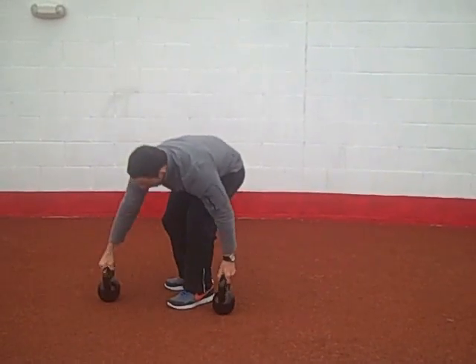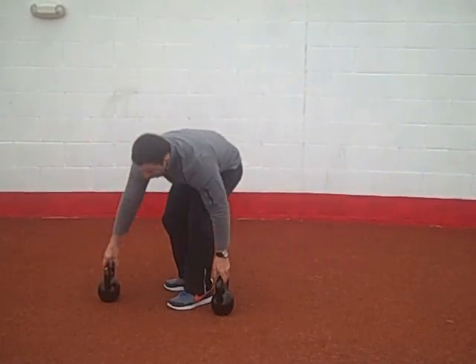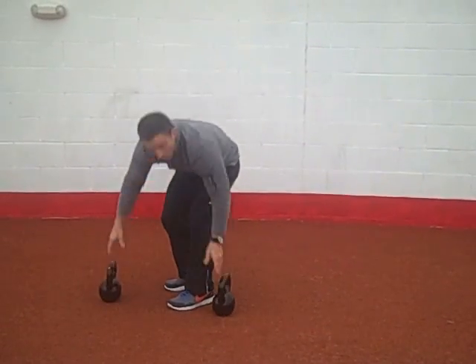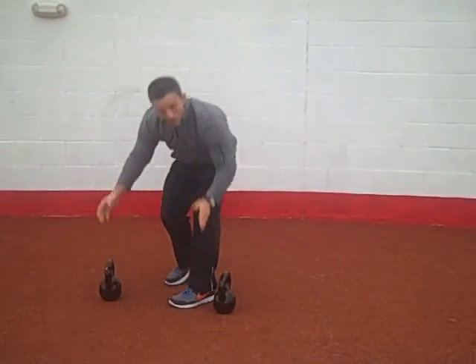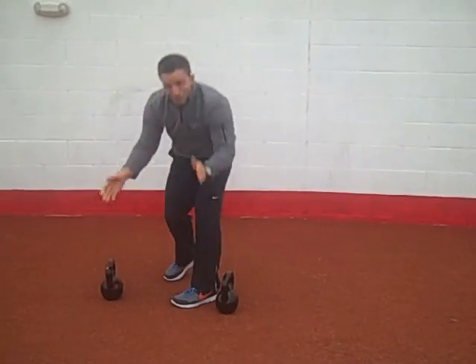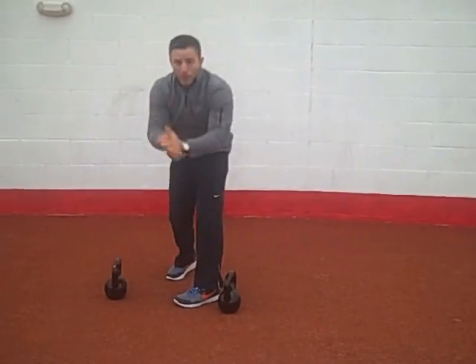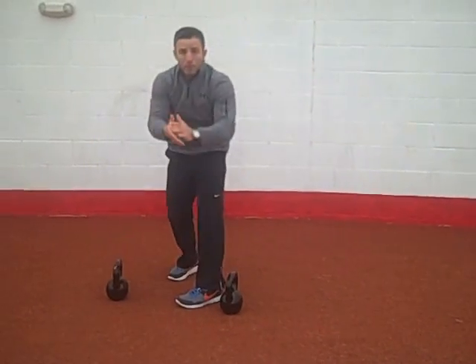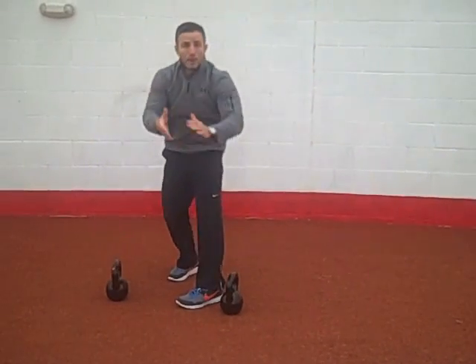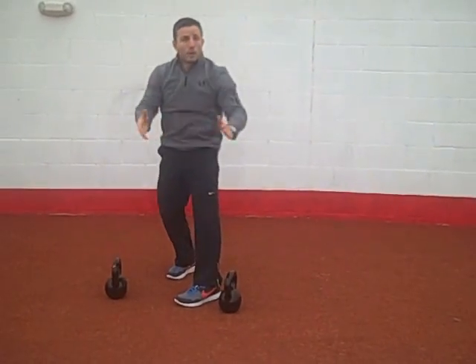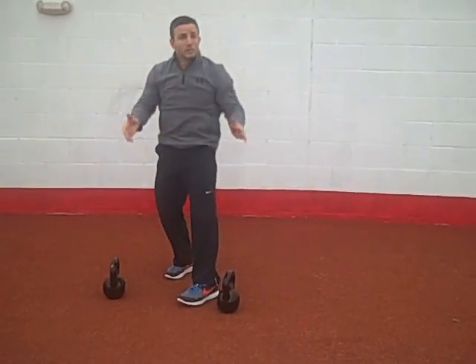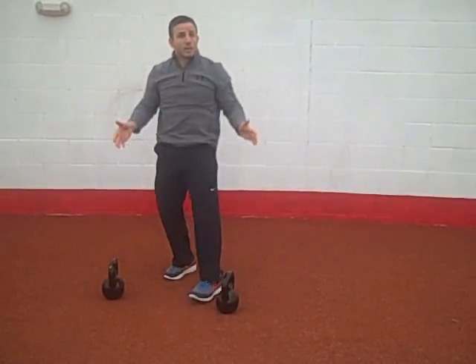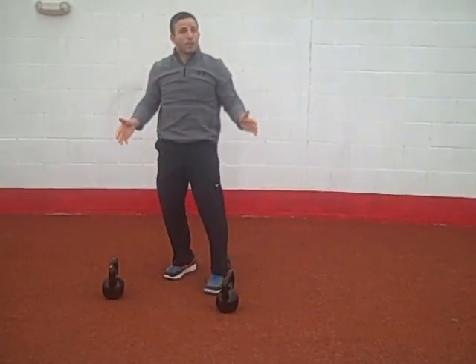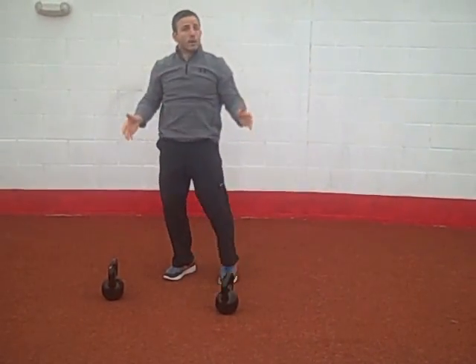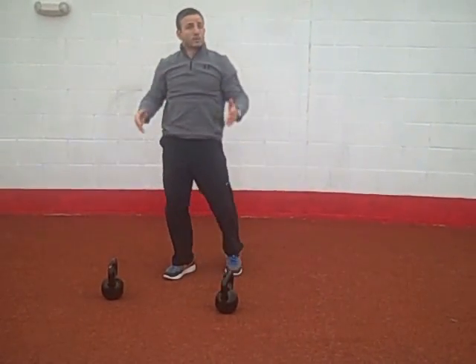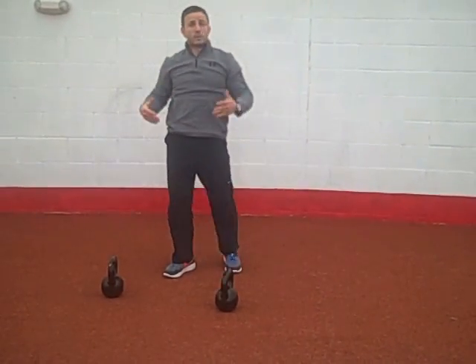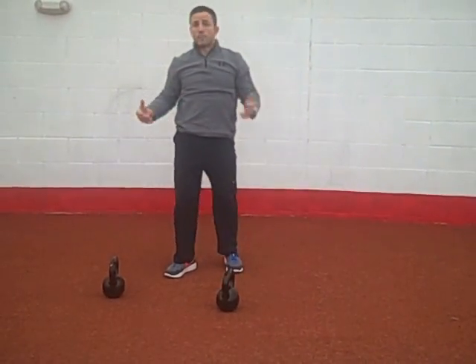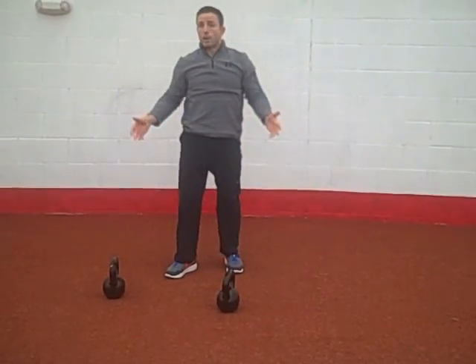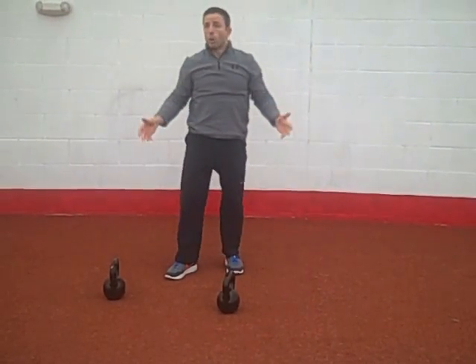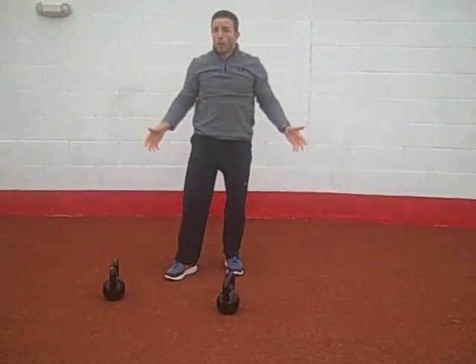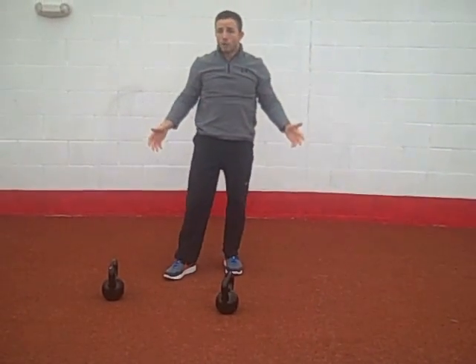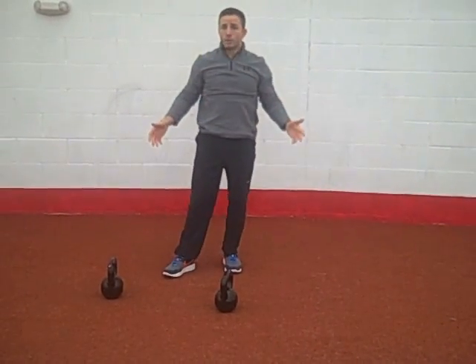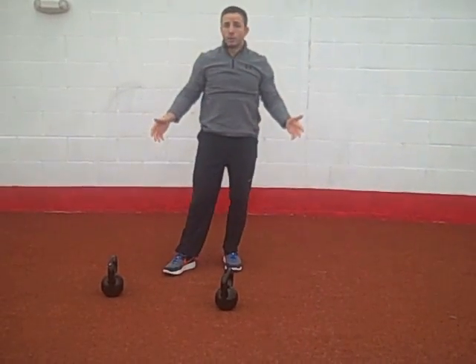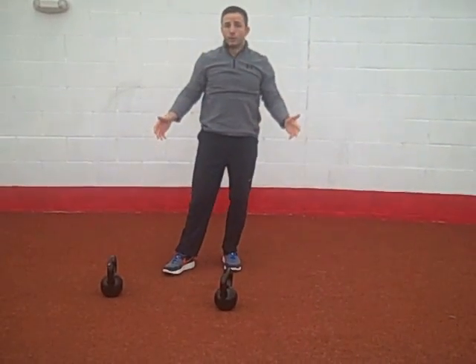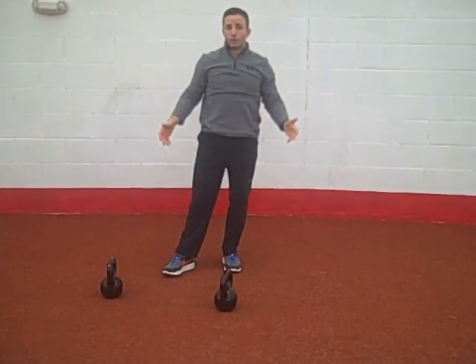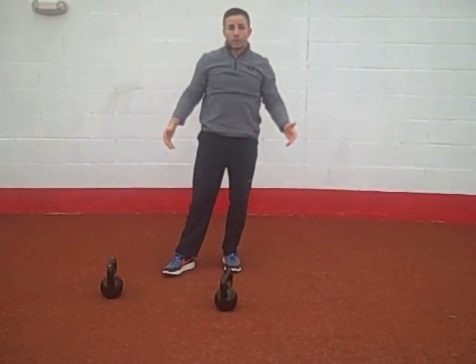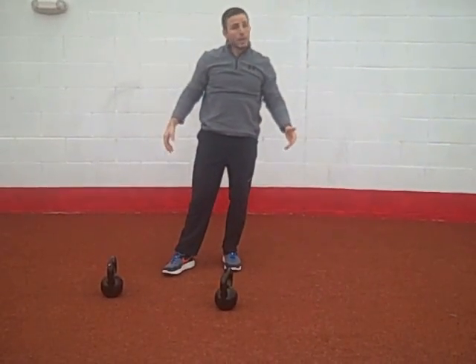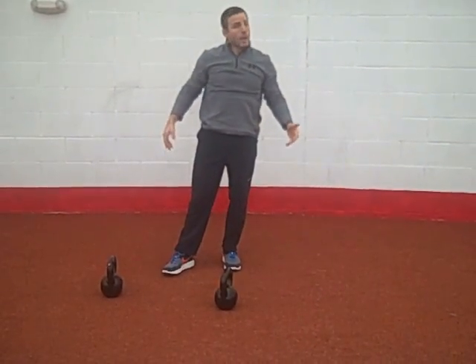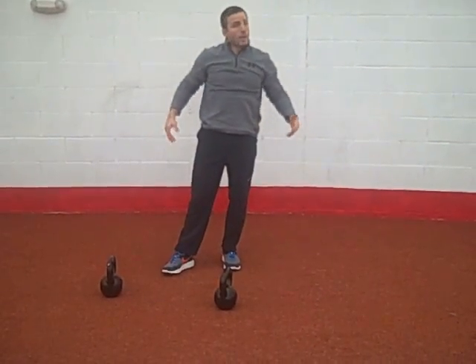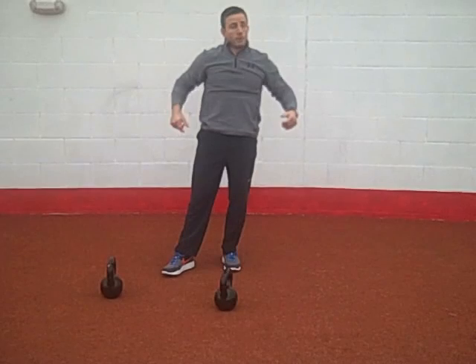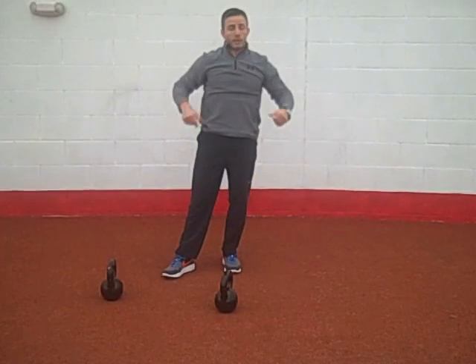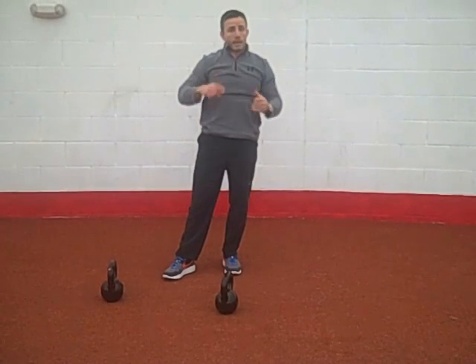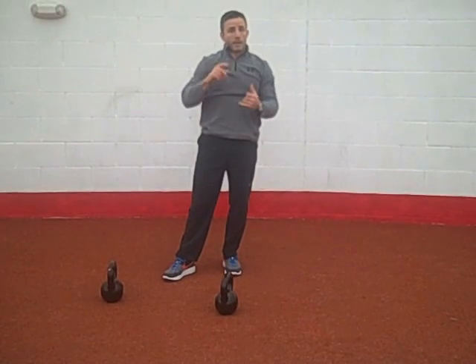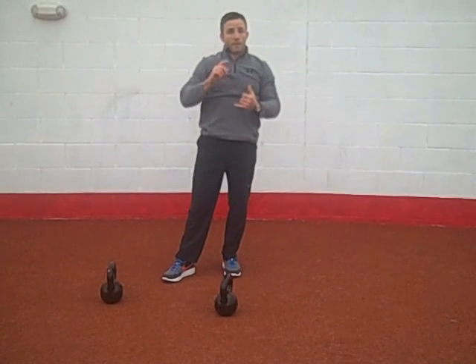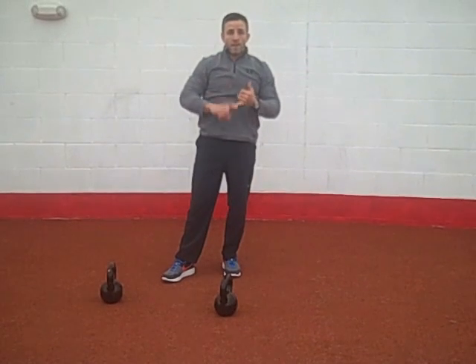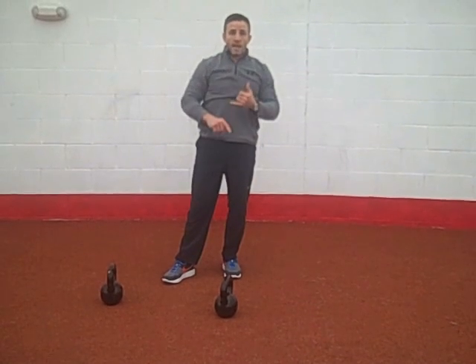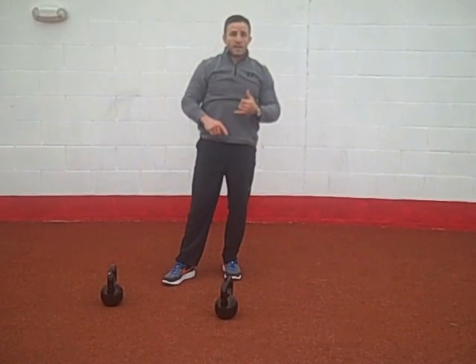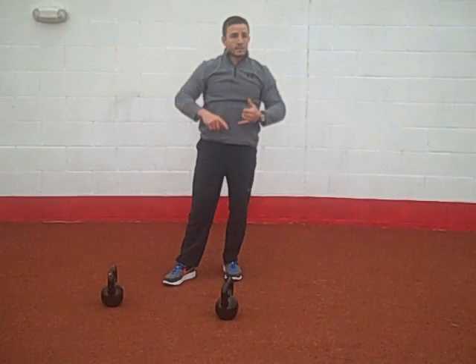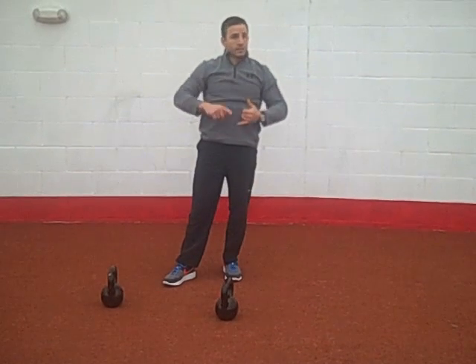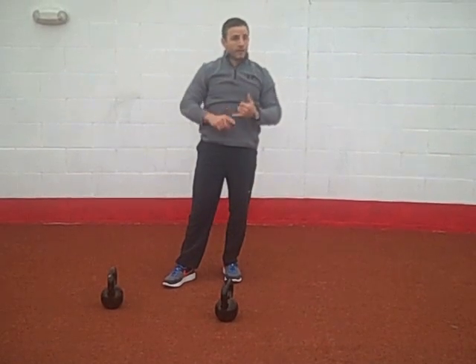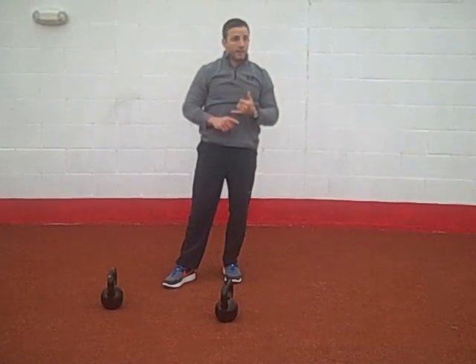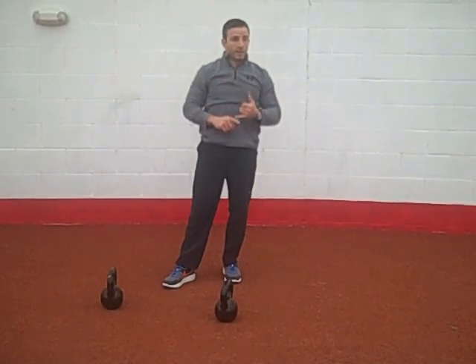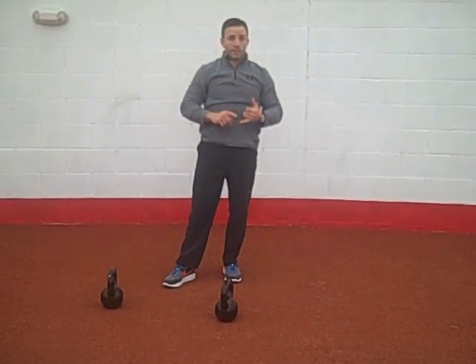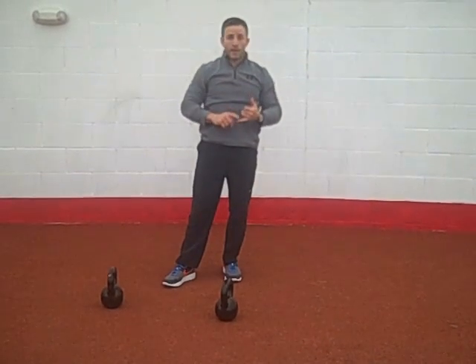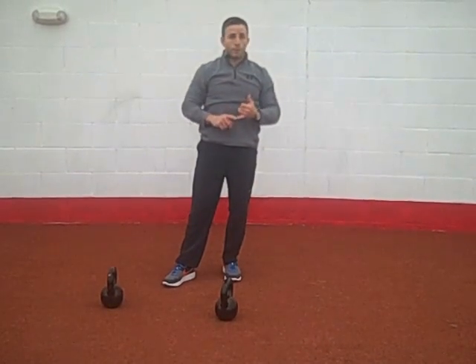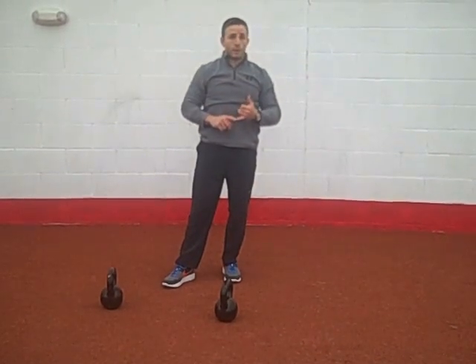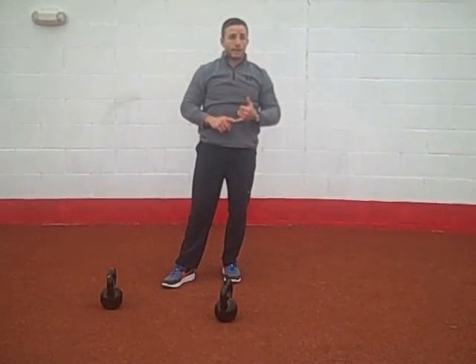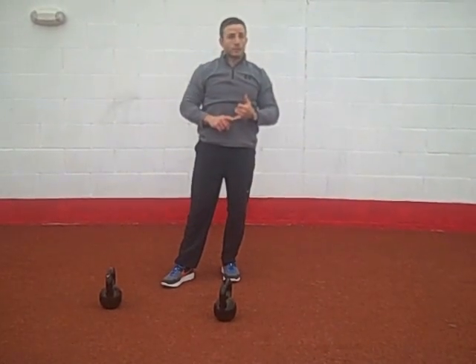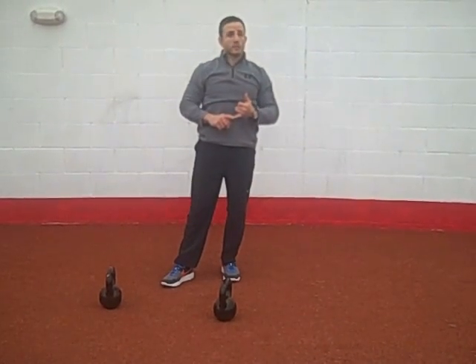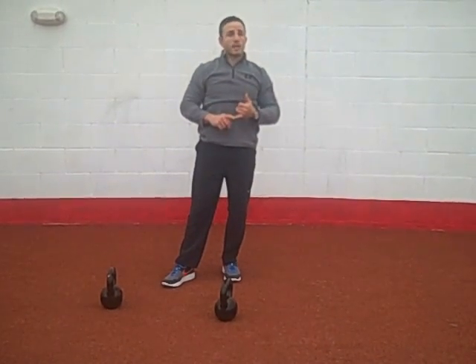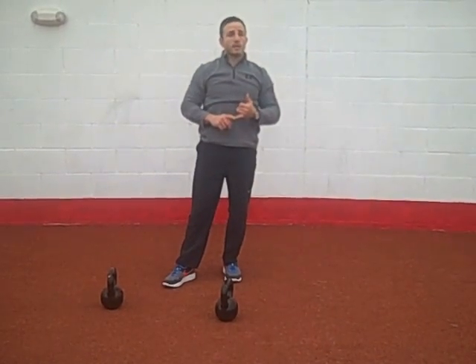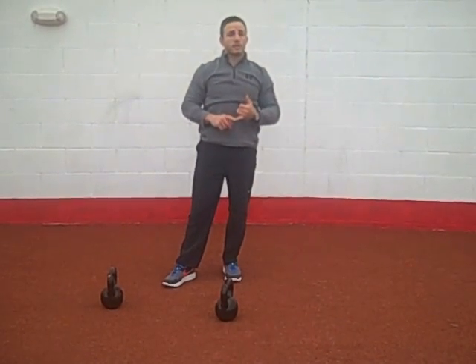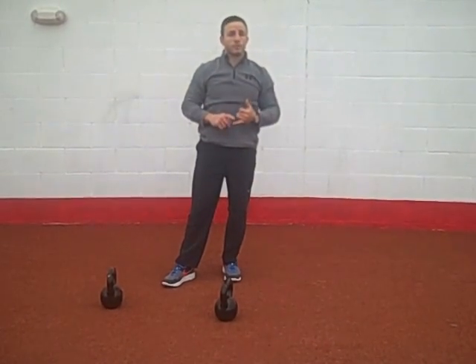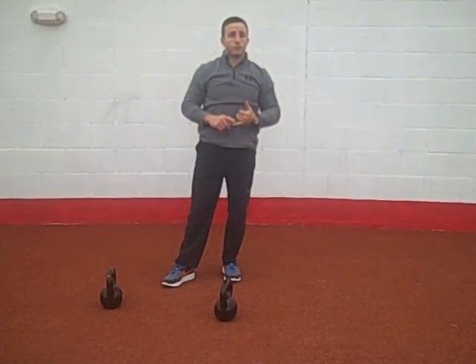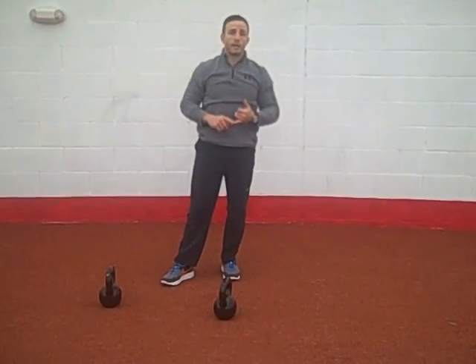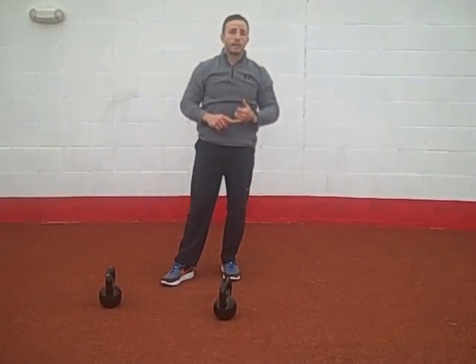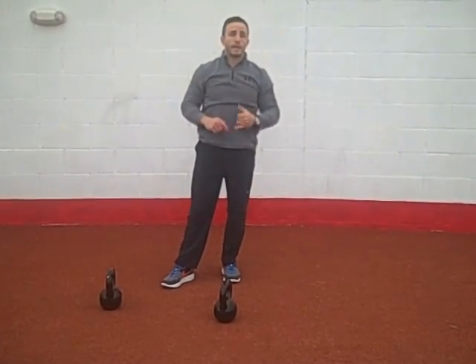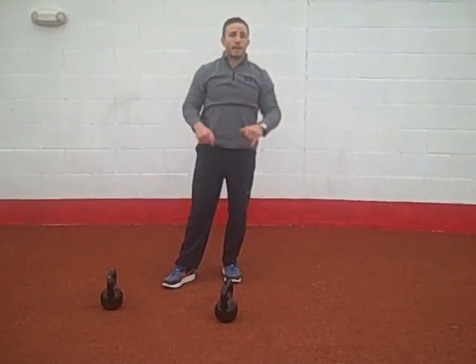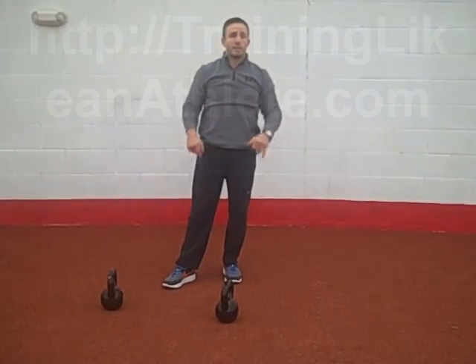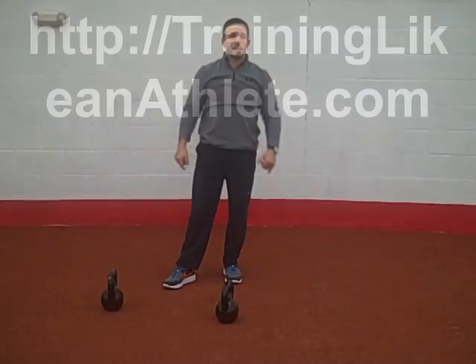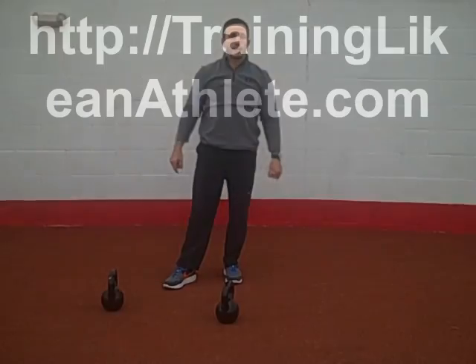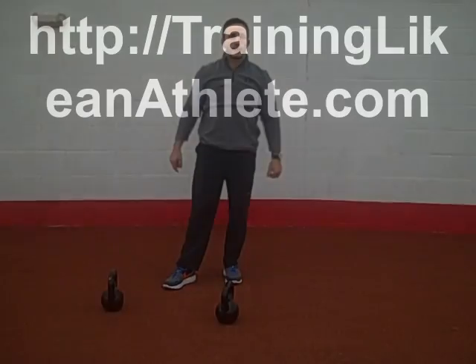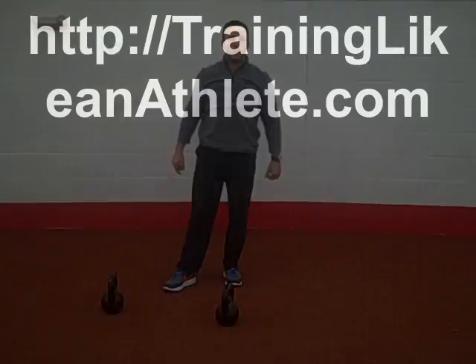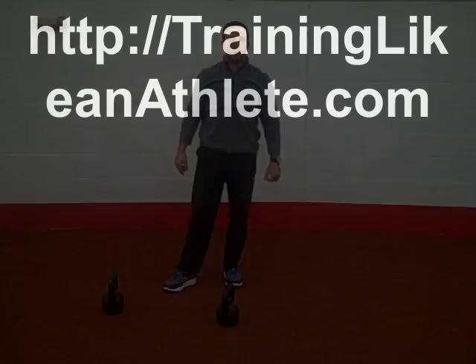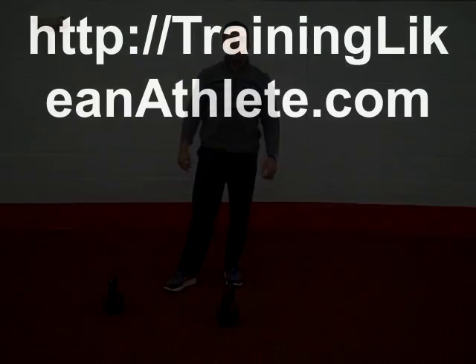Again, grab a pair of bells or dumbbells — it doesn't matter what you use. If you've got another fast, effective, fat-burning exercise, TrainLikeAnAthlete.com.